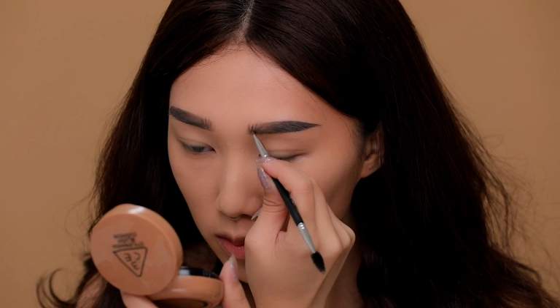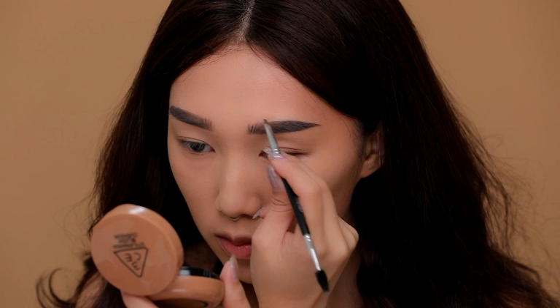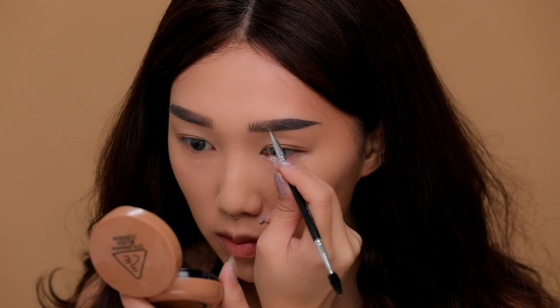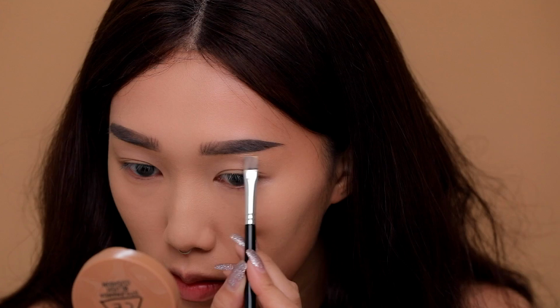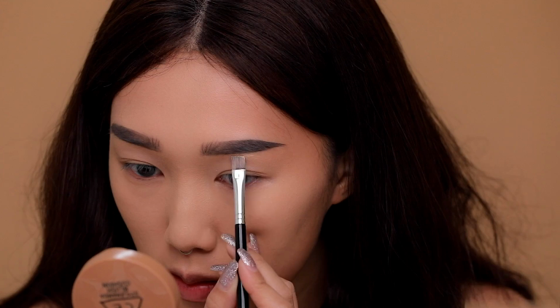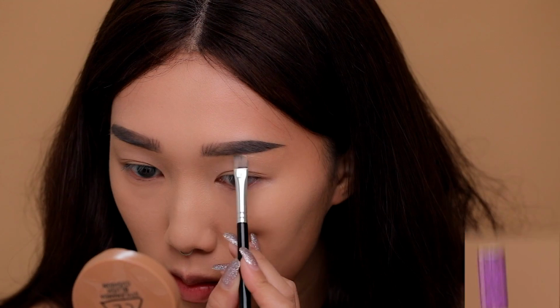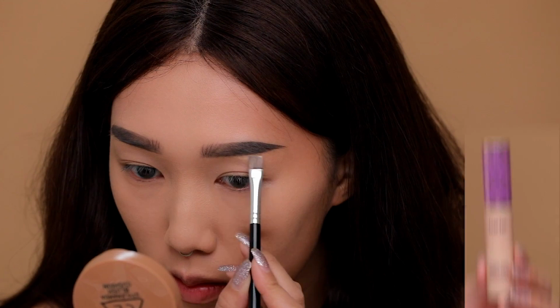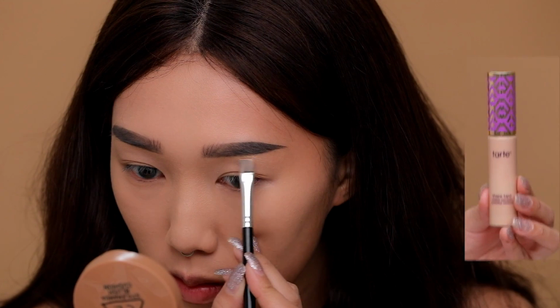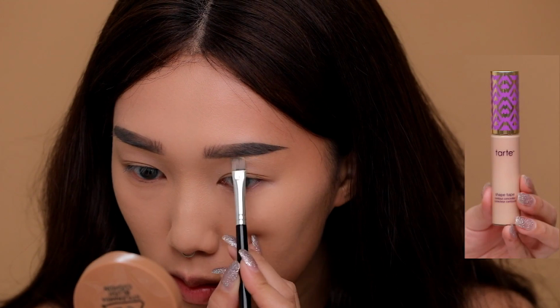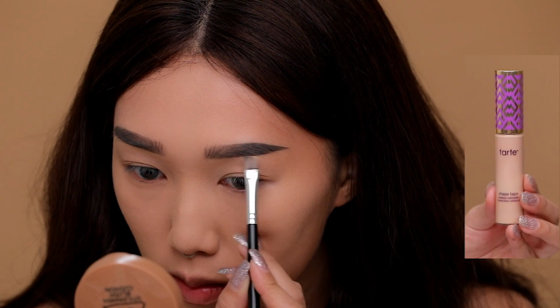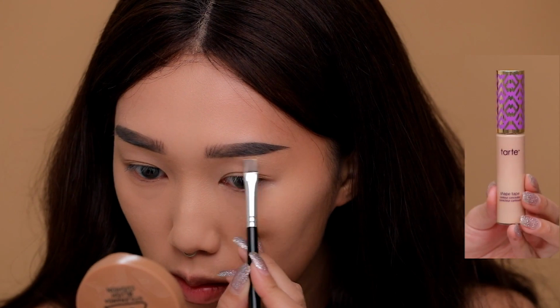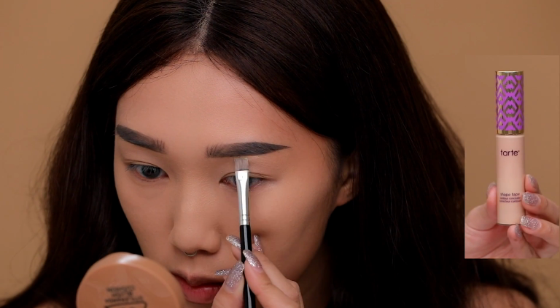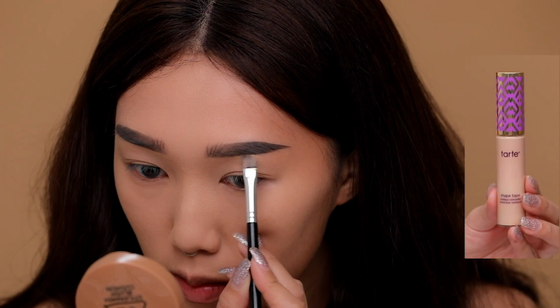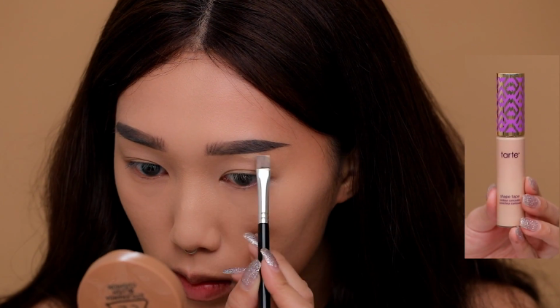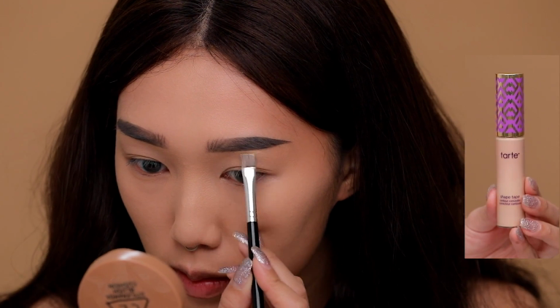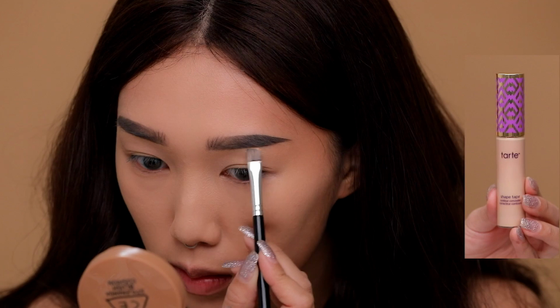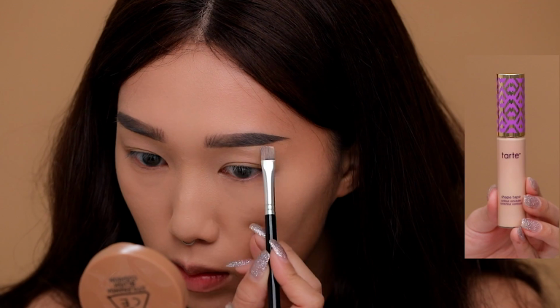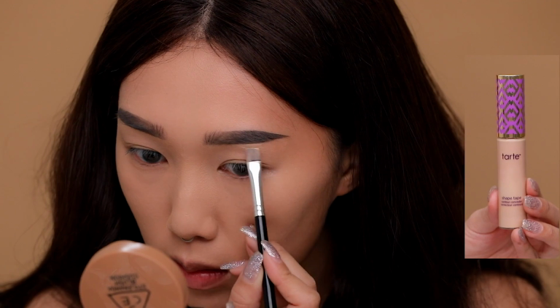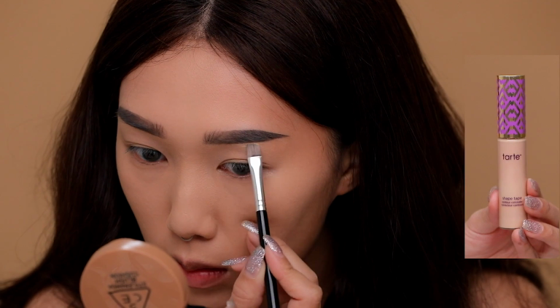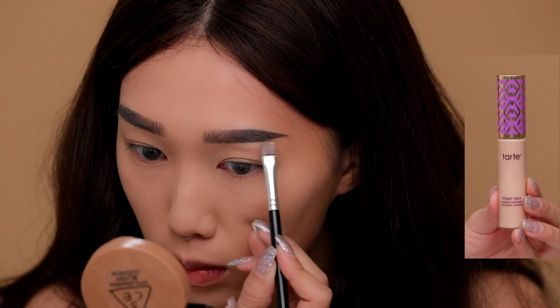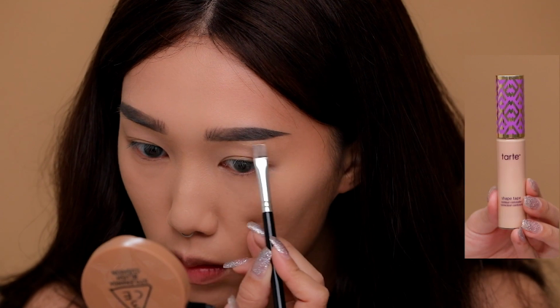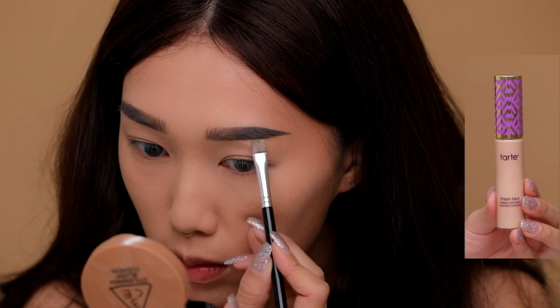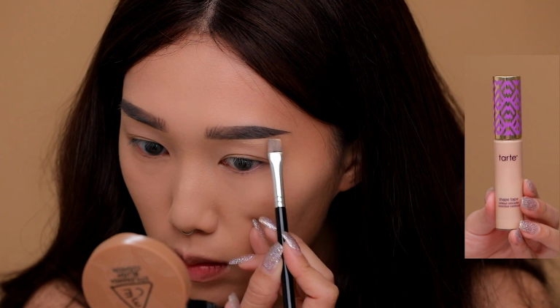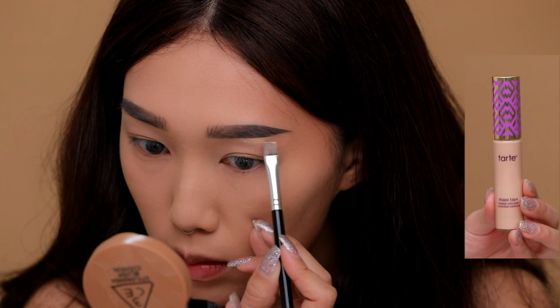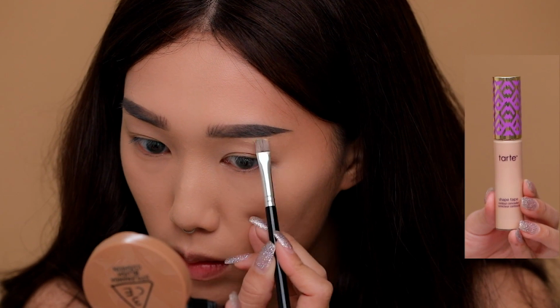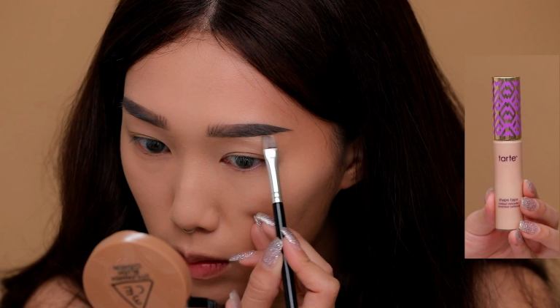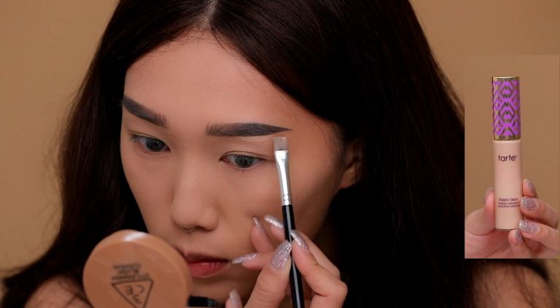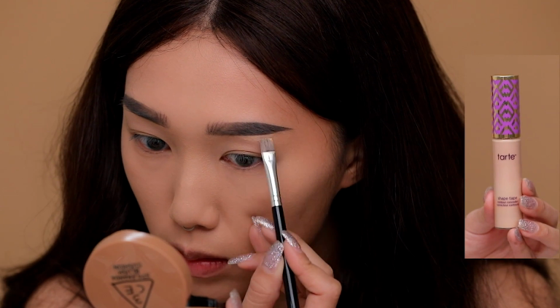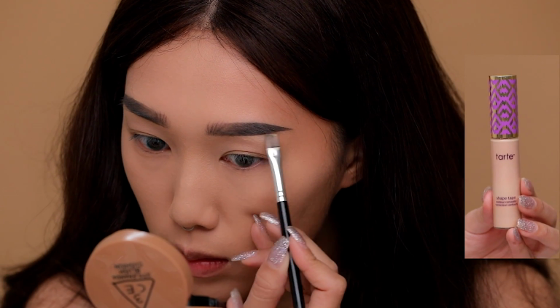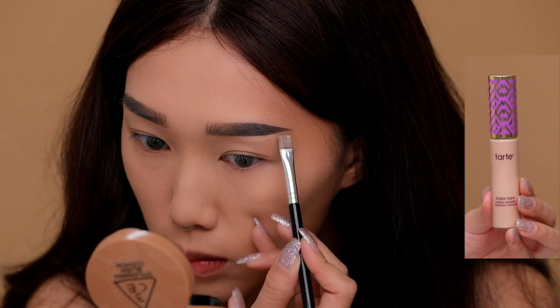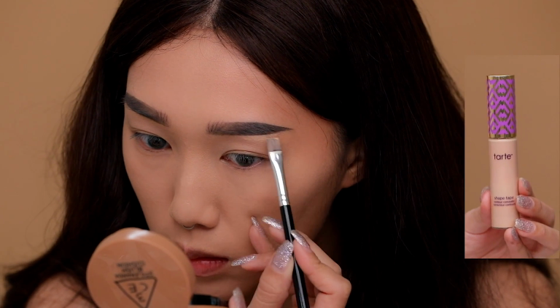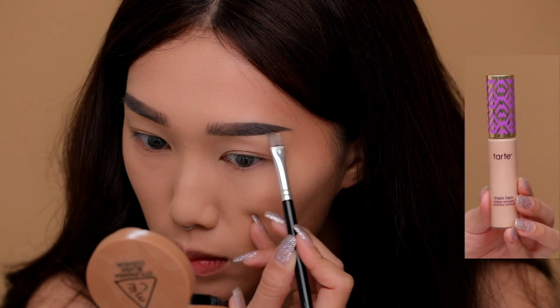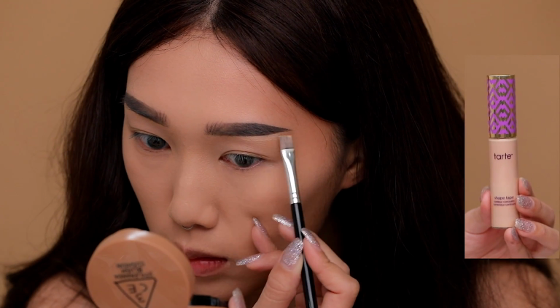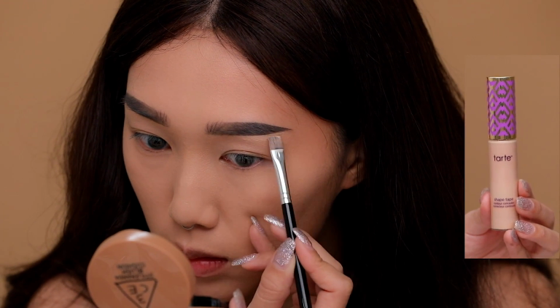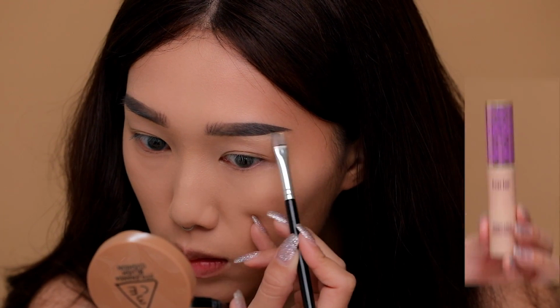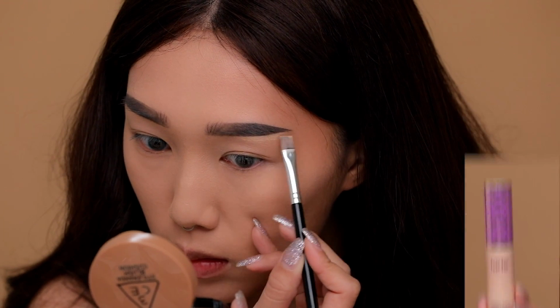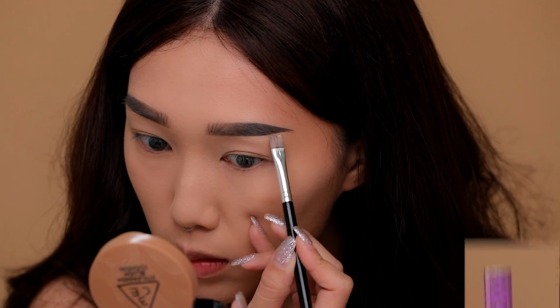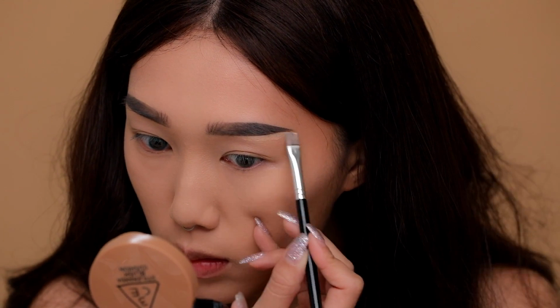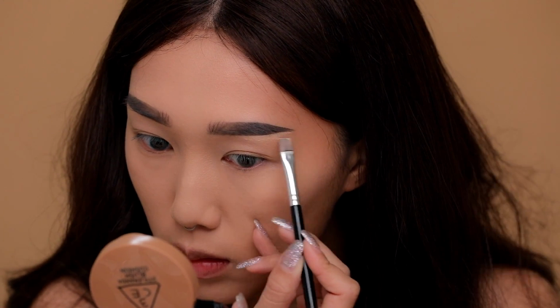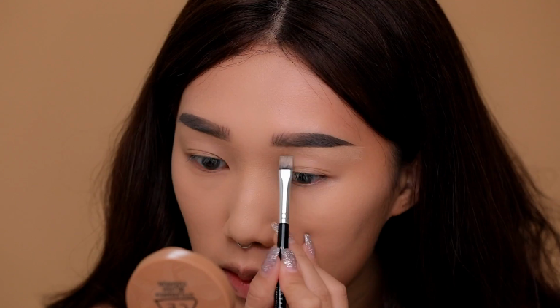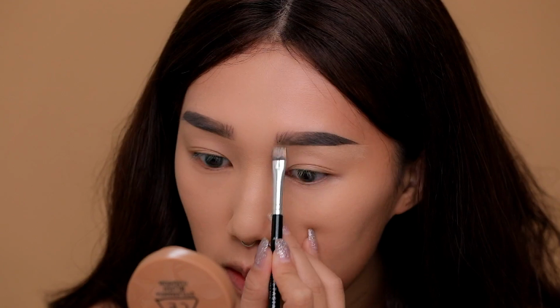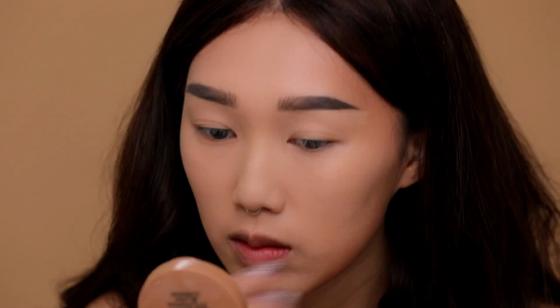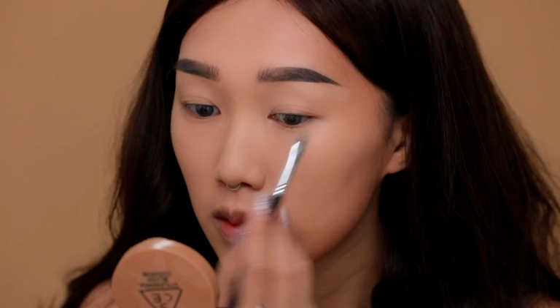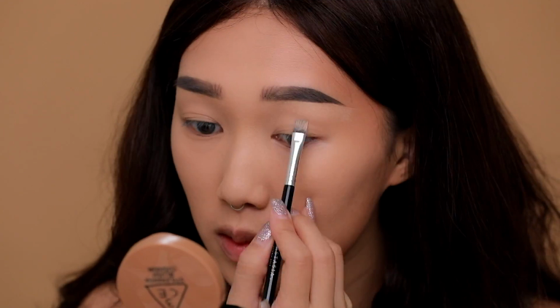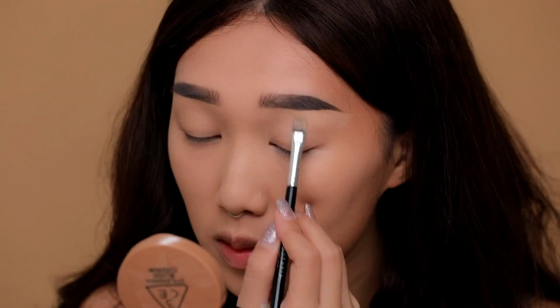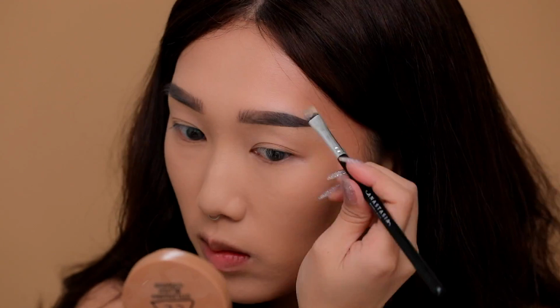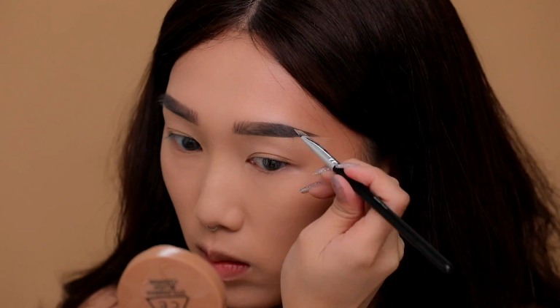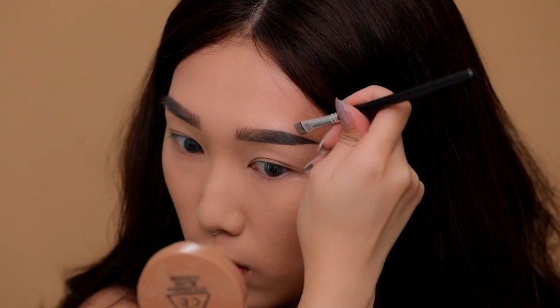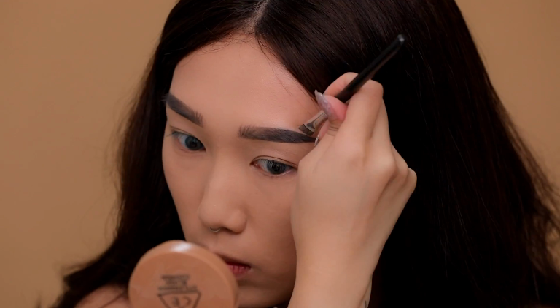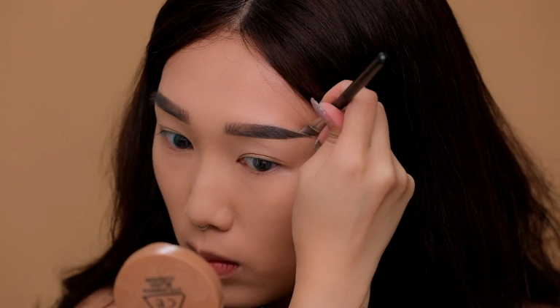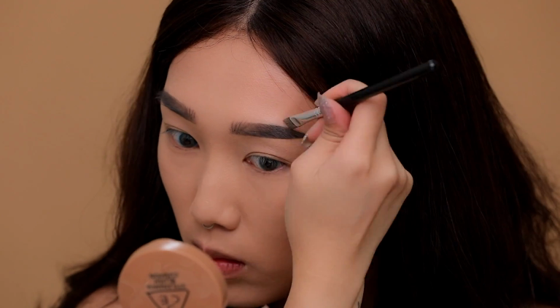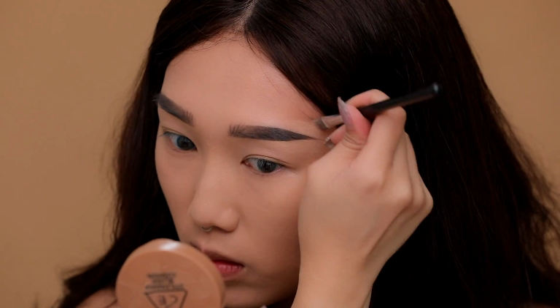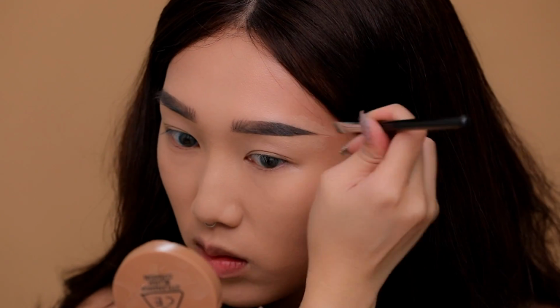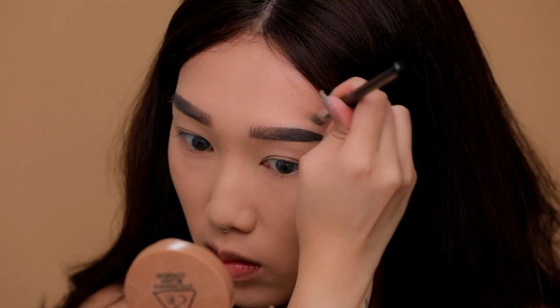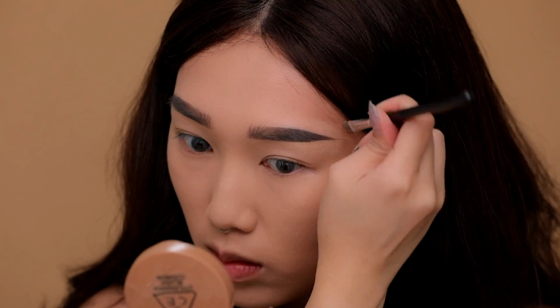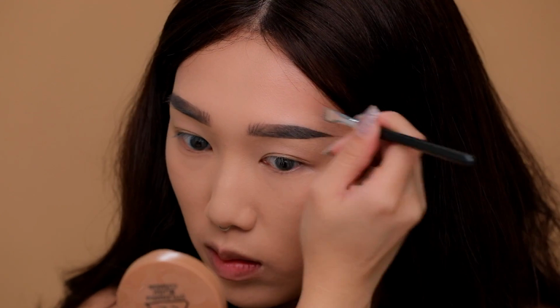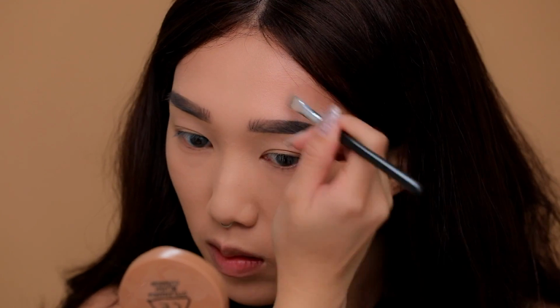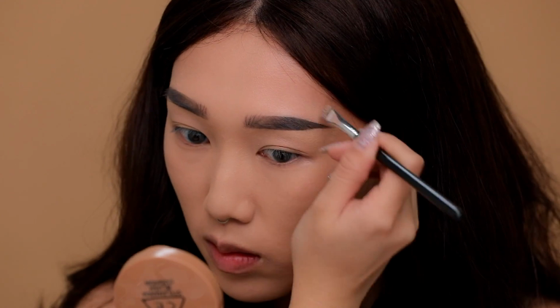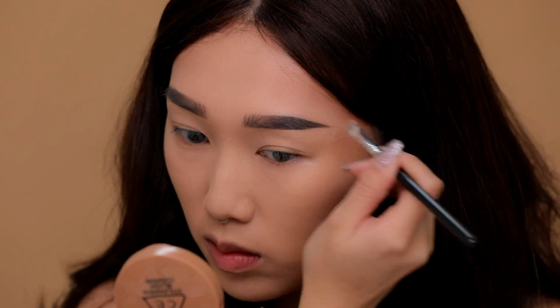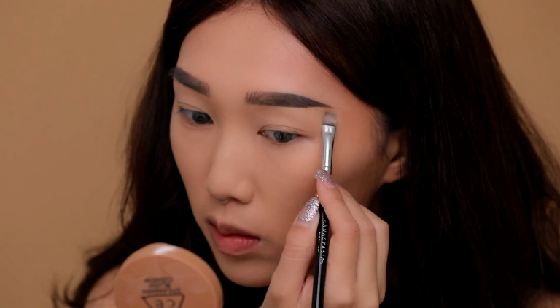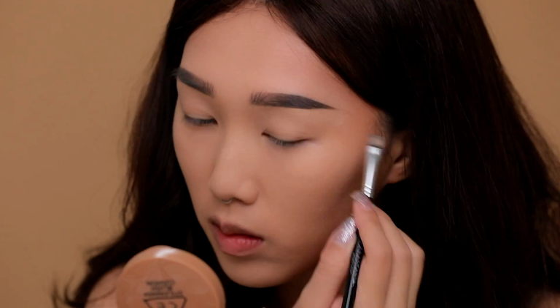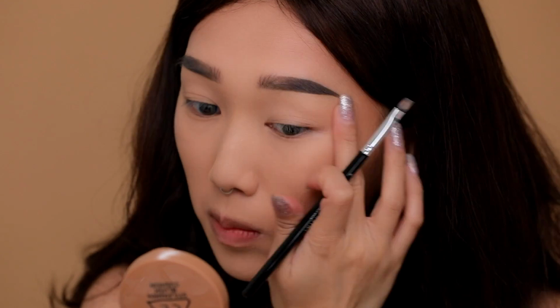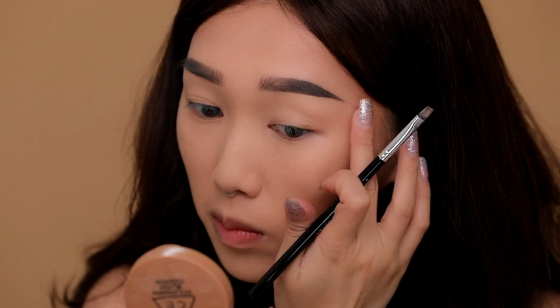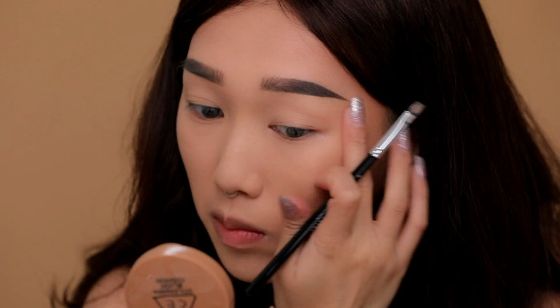Taking the Shape Tape concealer once again with a flat brush, I'm going to clean up any edges so that I have a really nice carved-out brow.